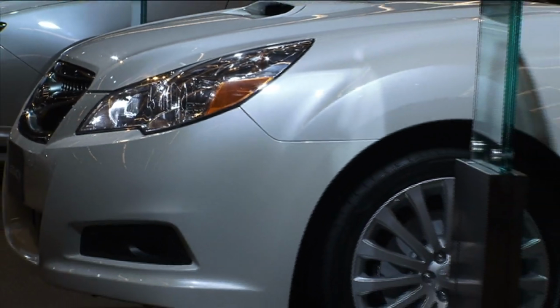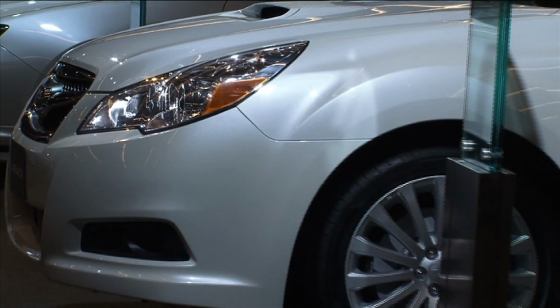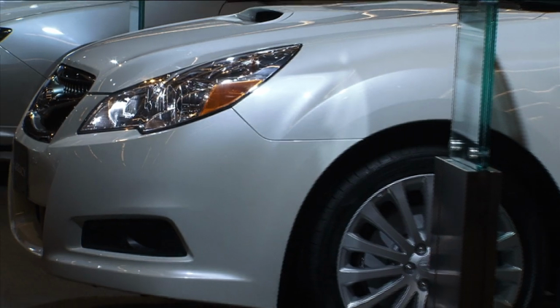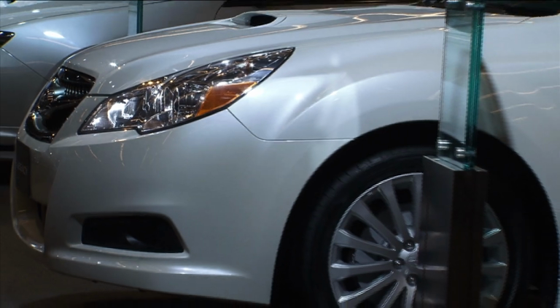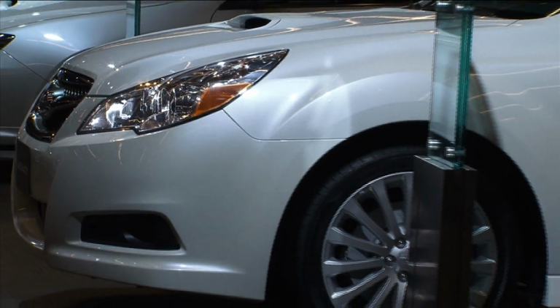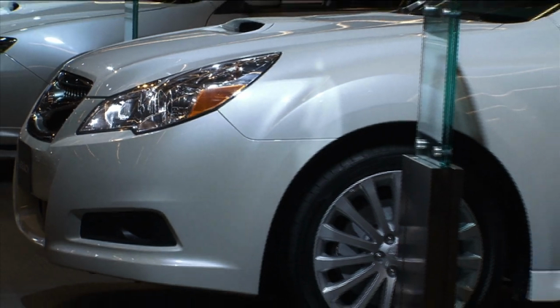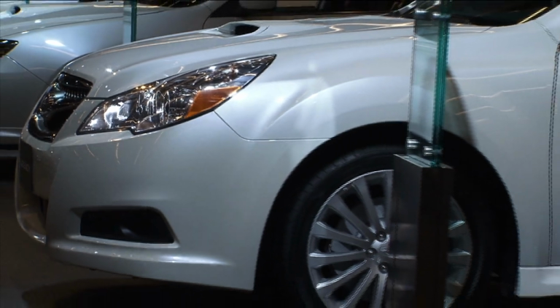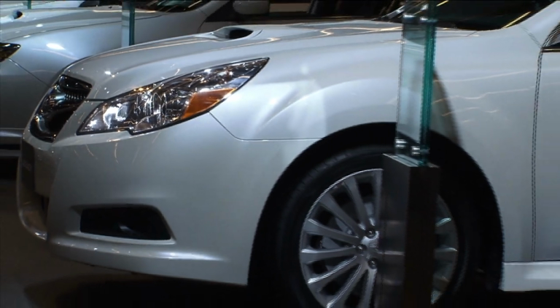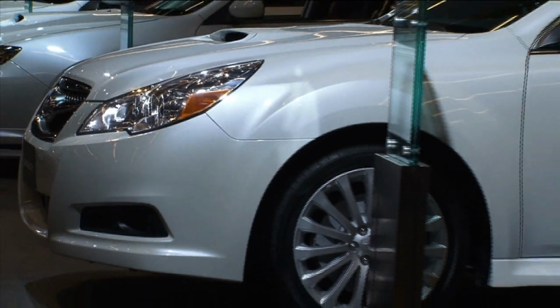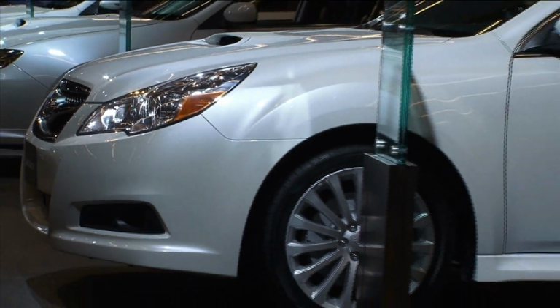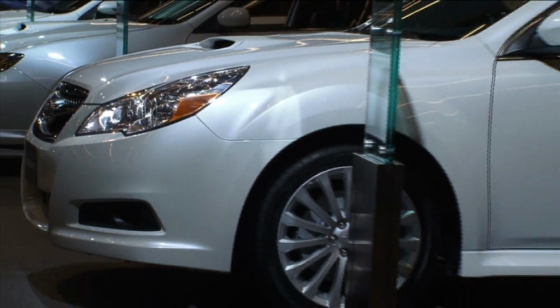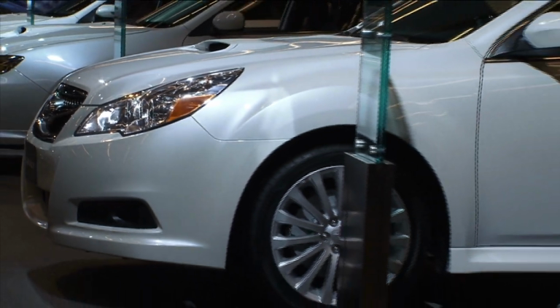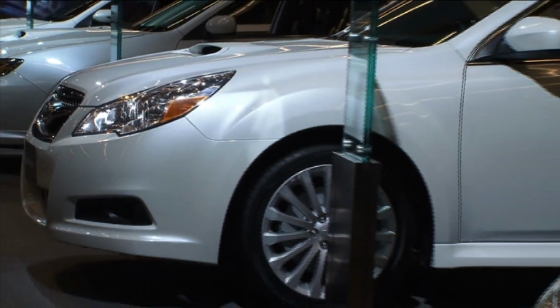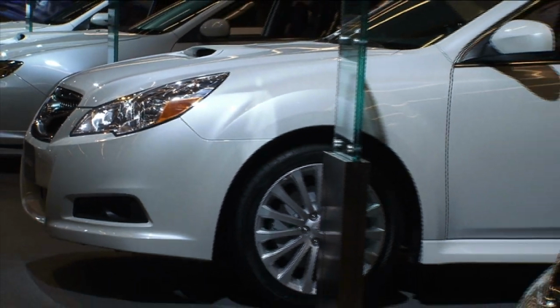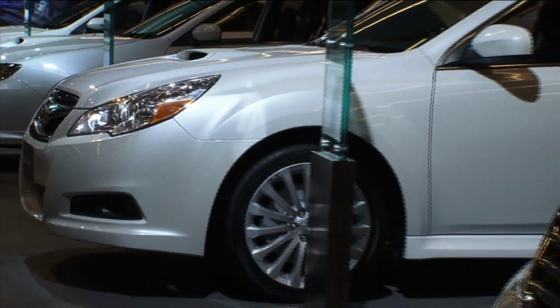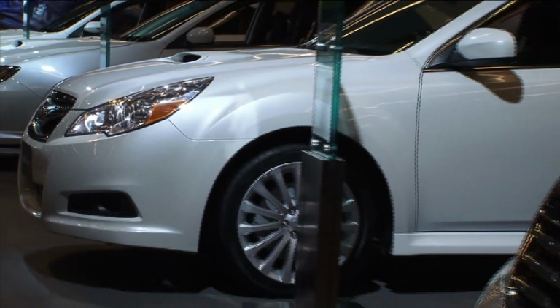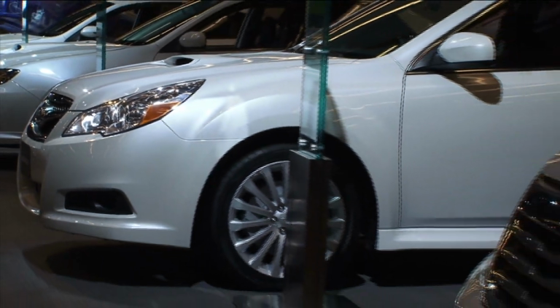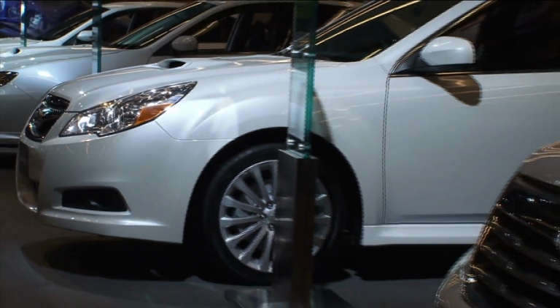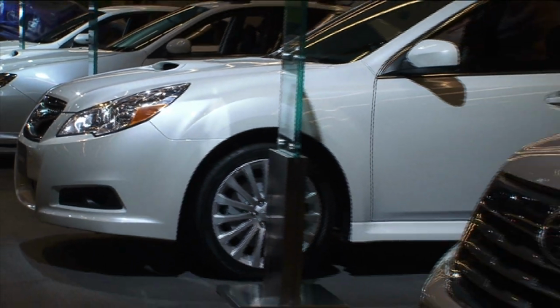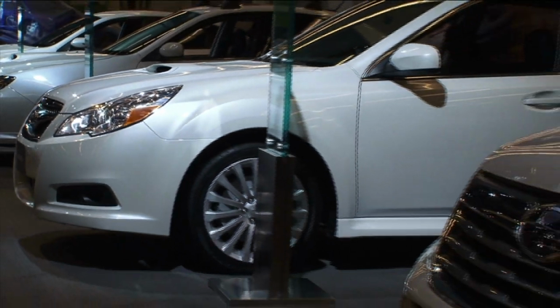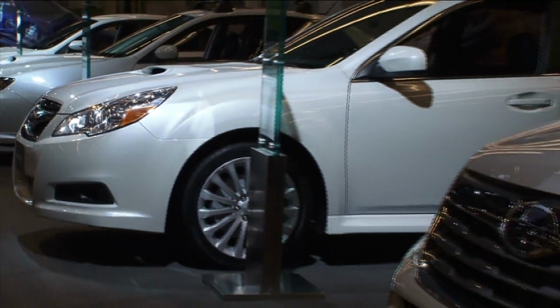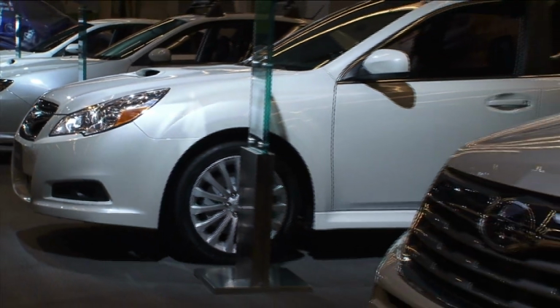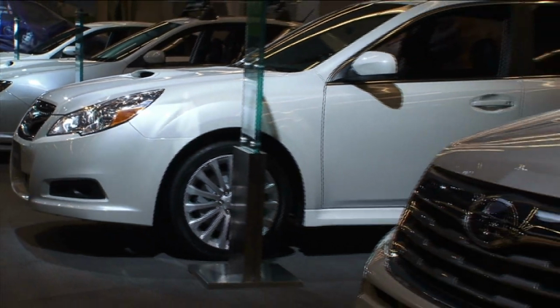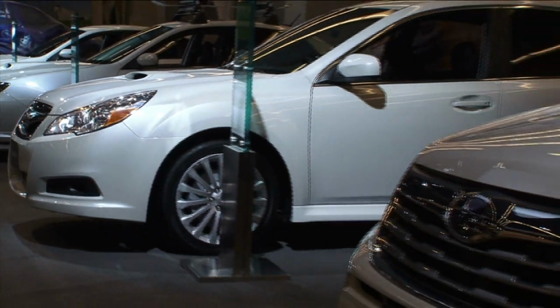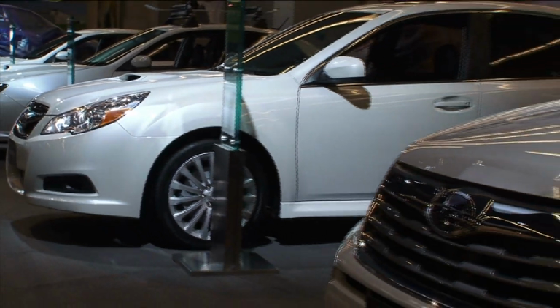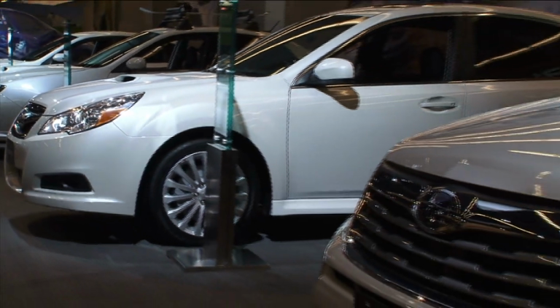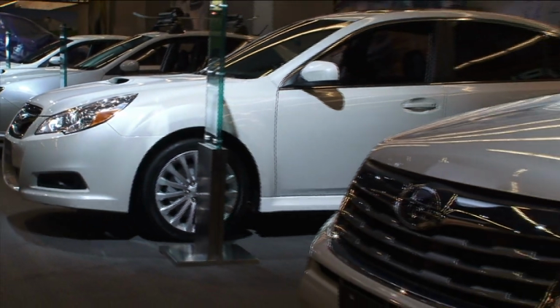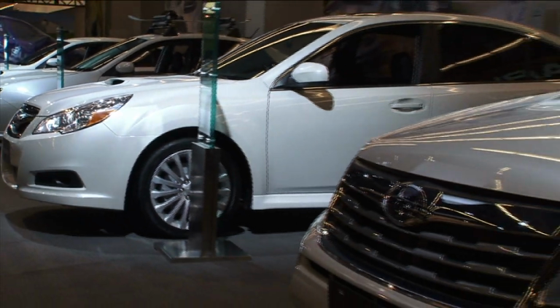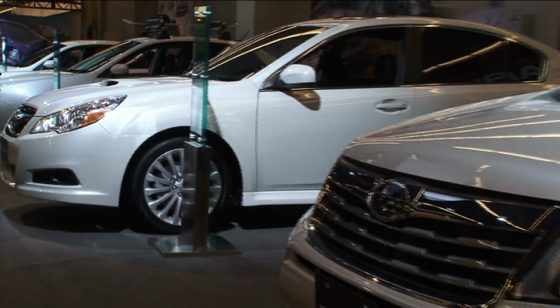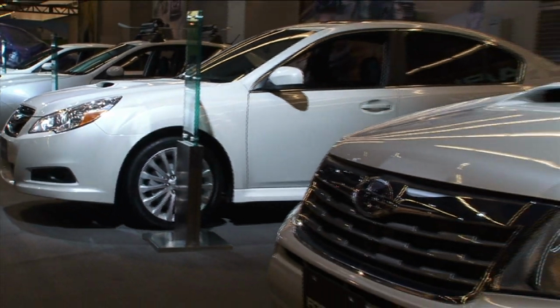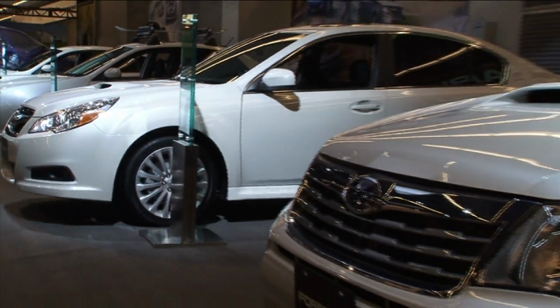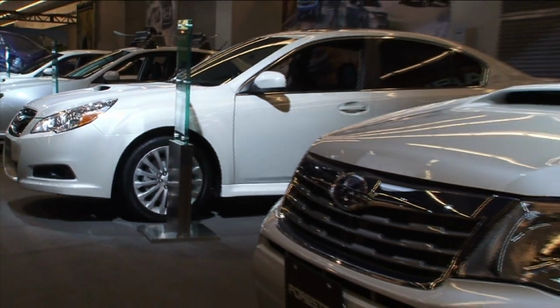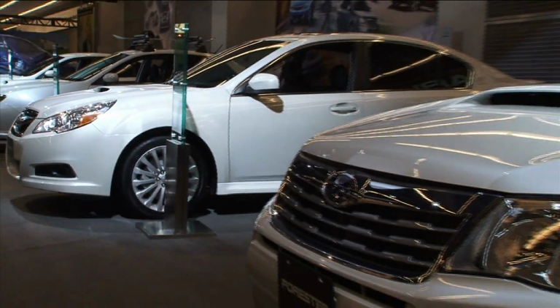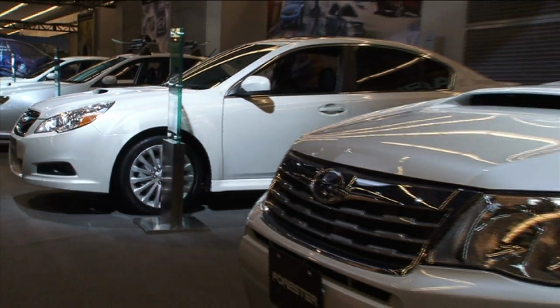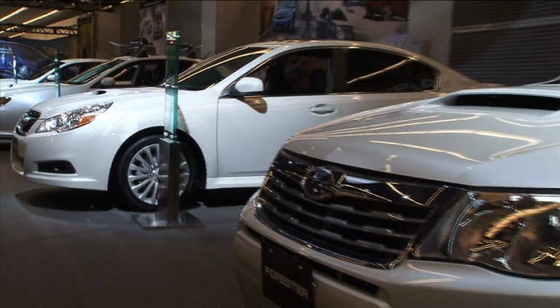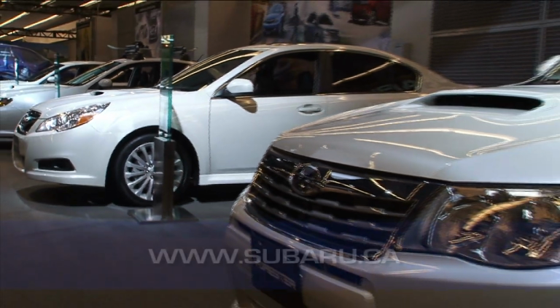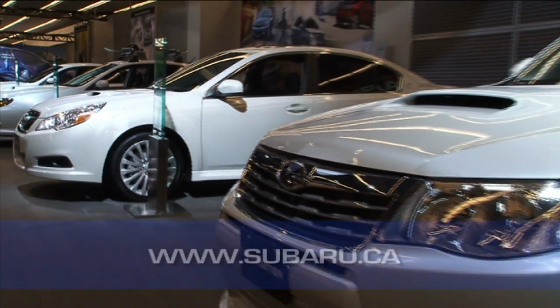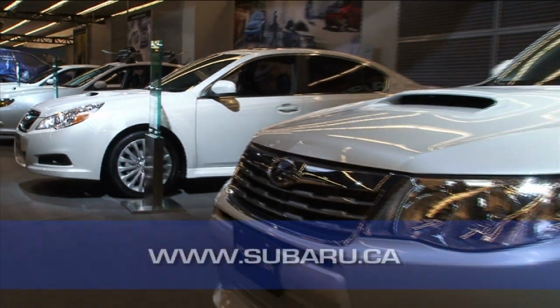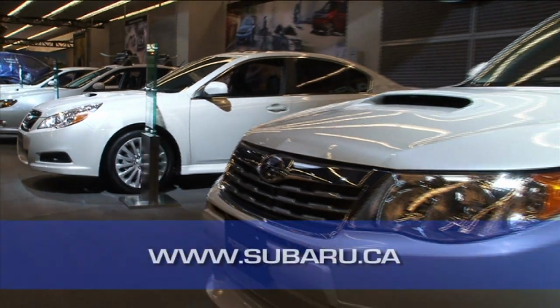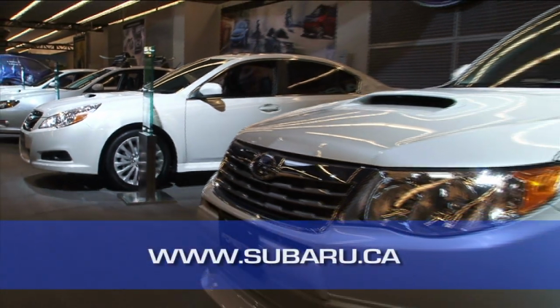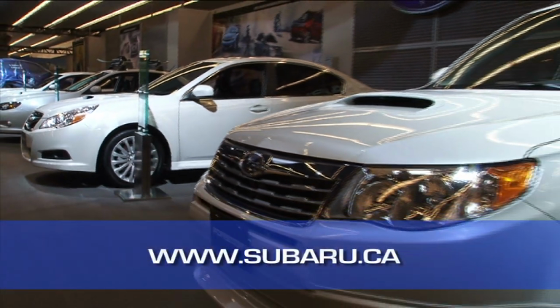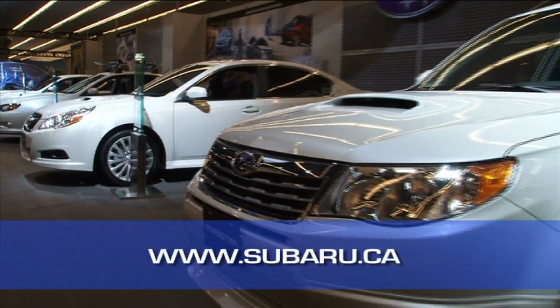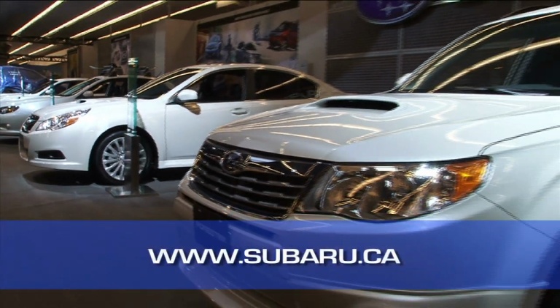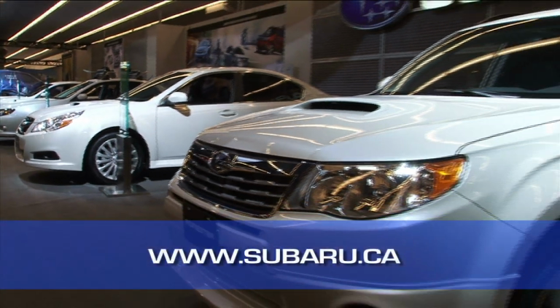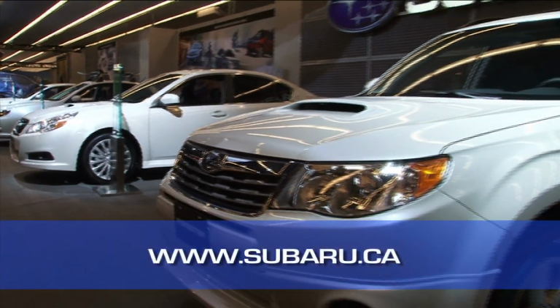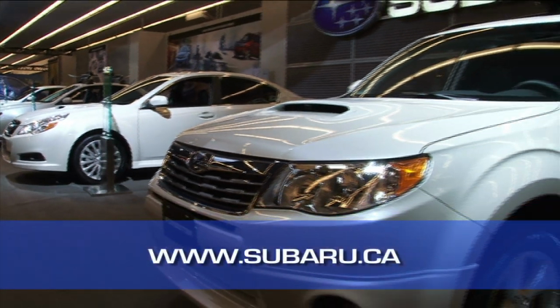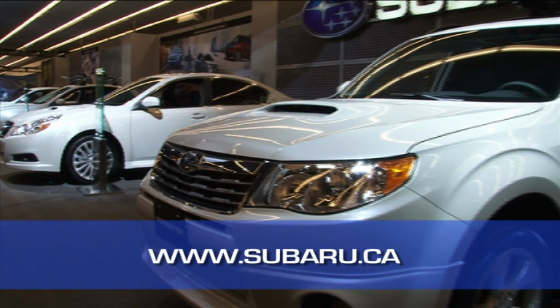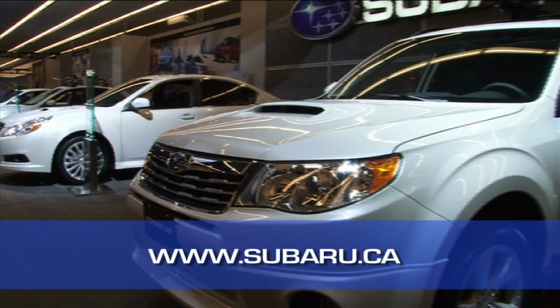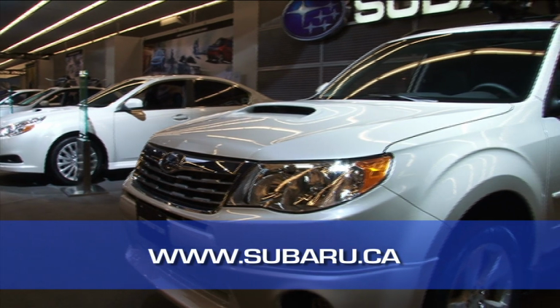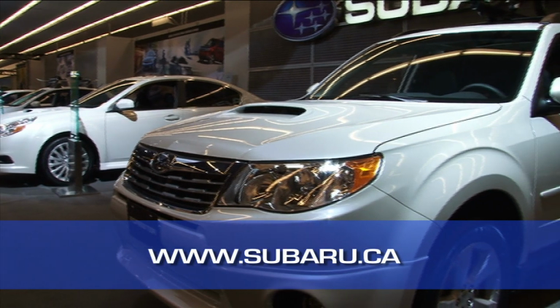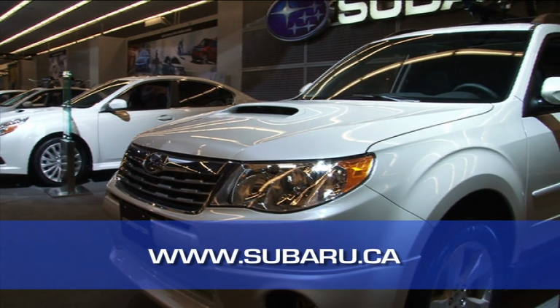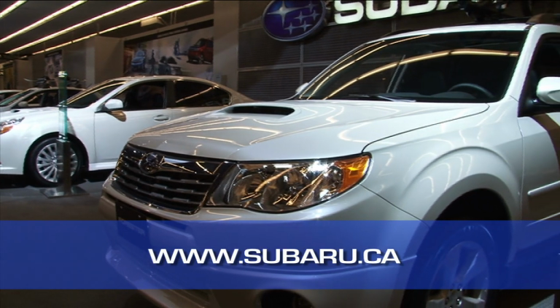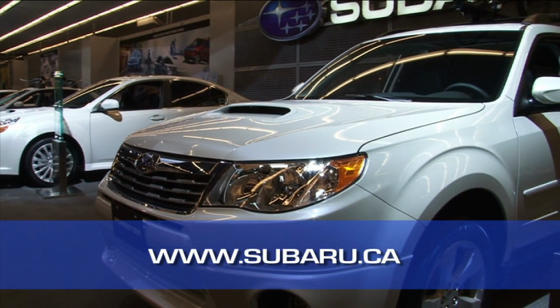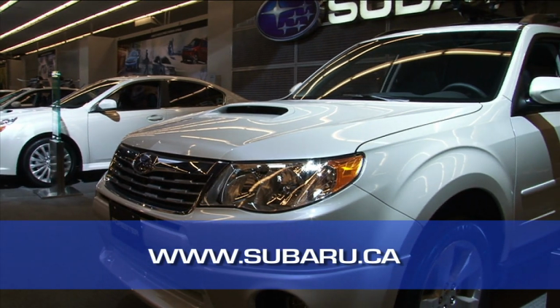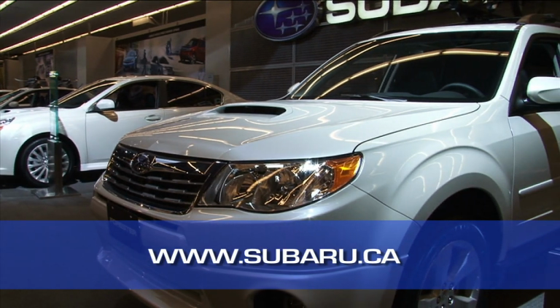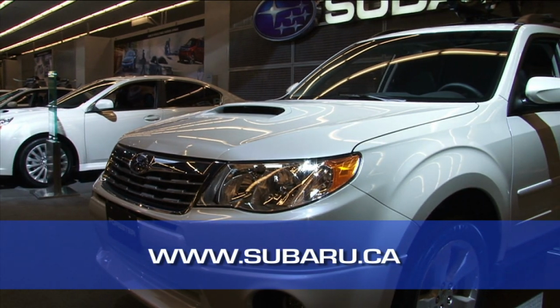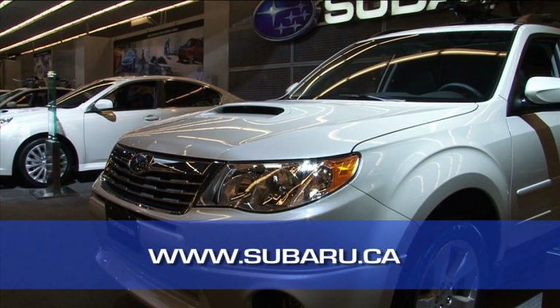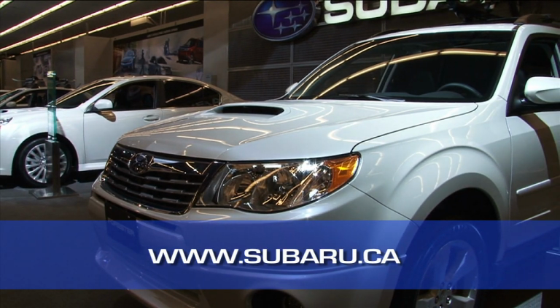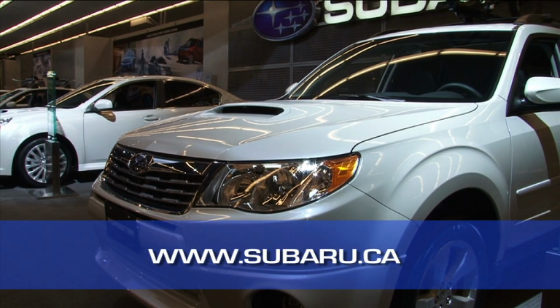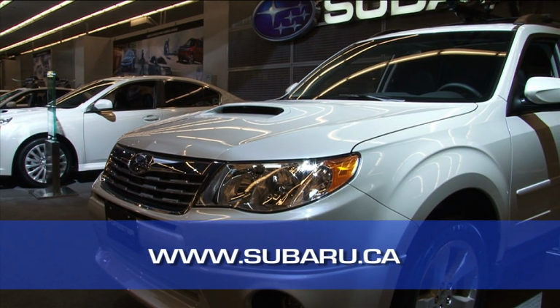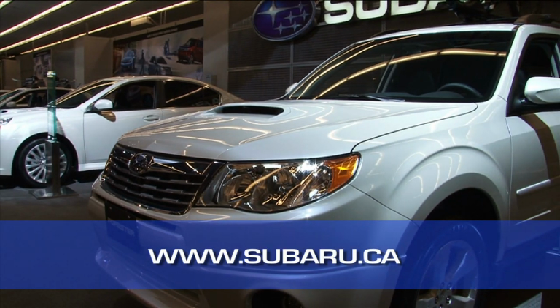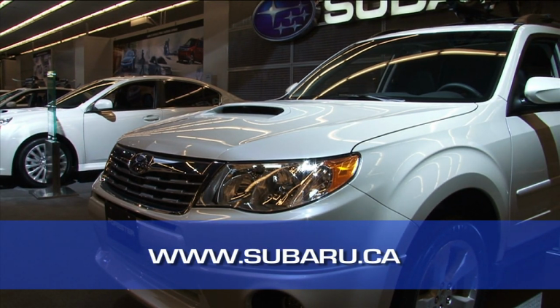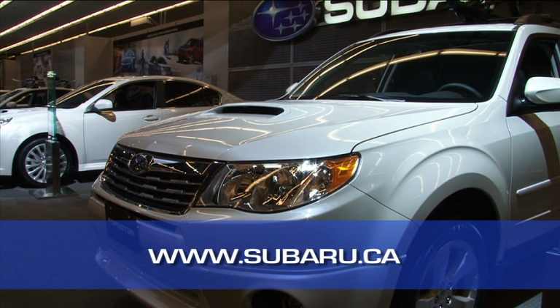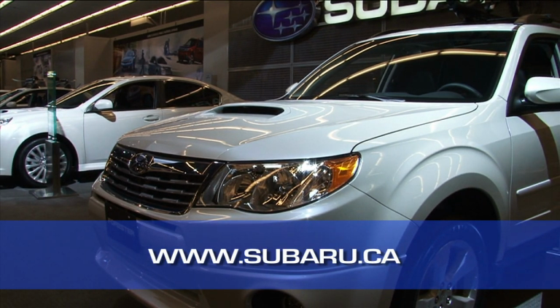For more information about Subaru Canada and its complete line-up of symmetrical full-time all-wheel drive vehicles, visit www.subaru.ca.